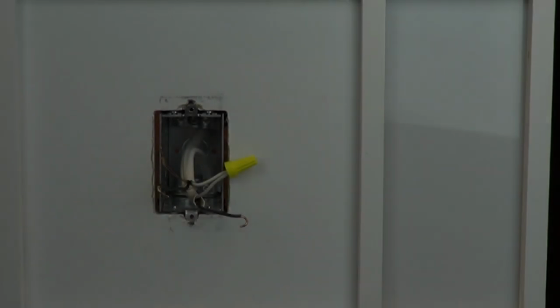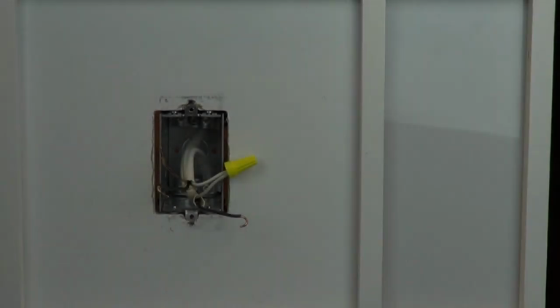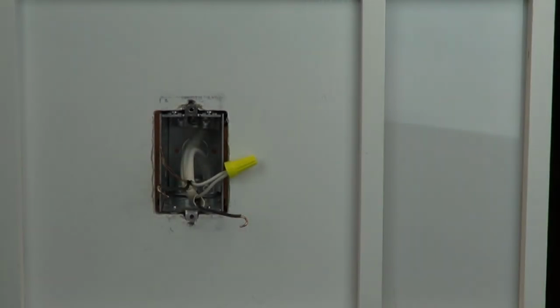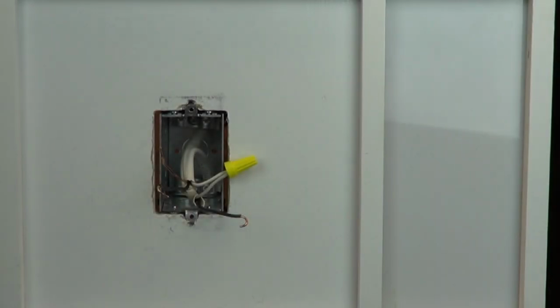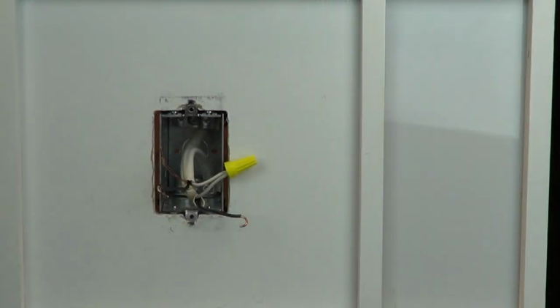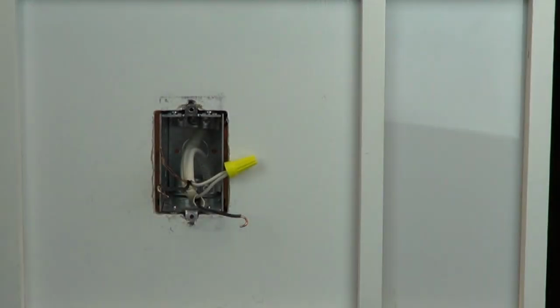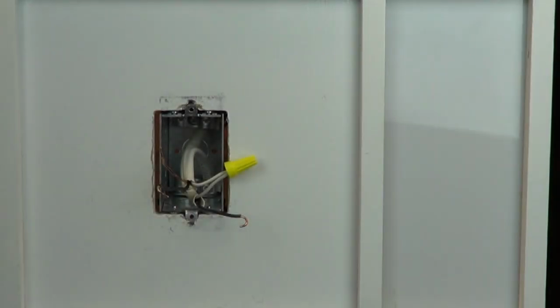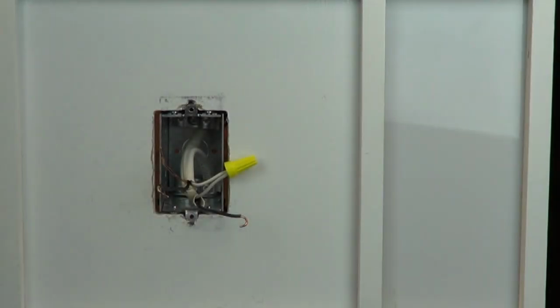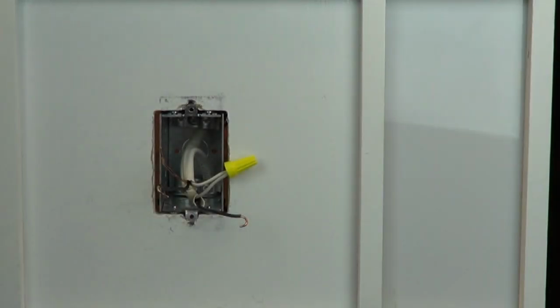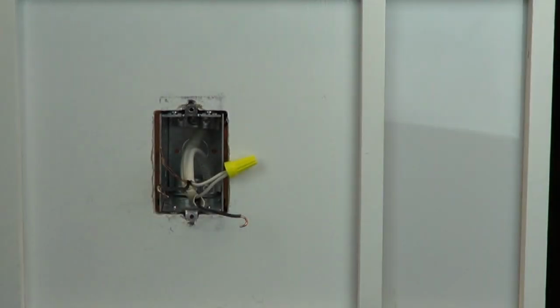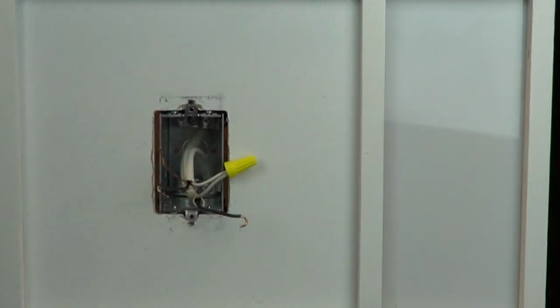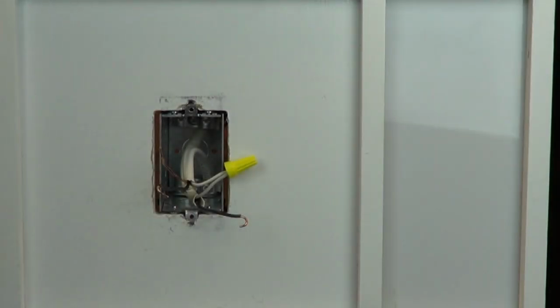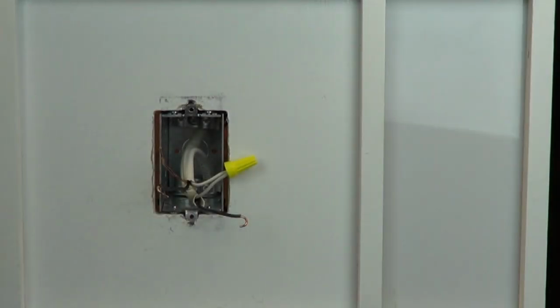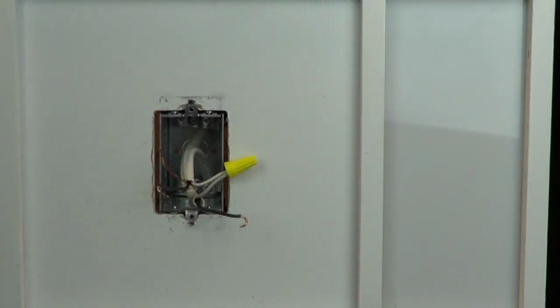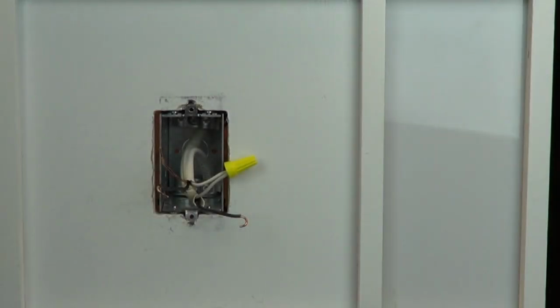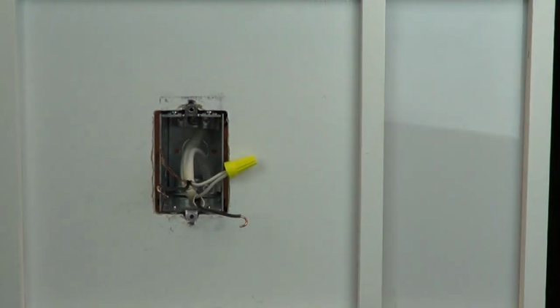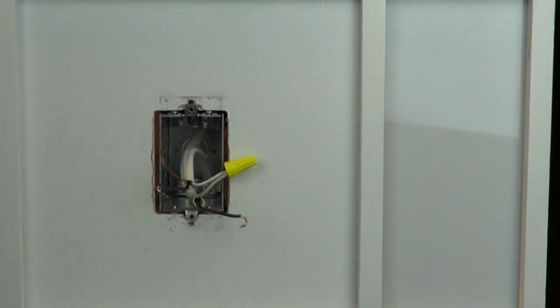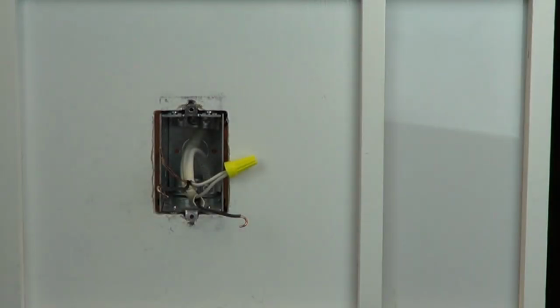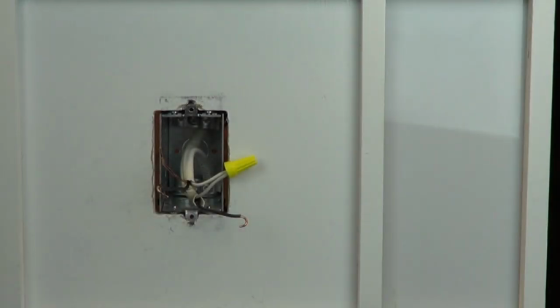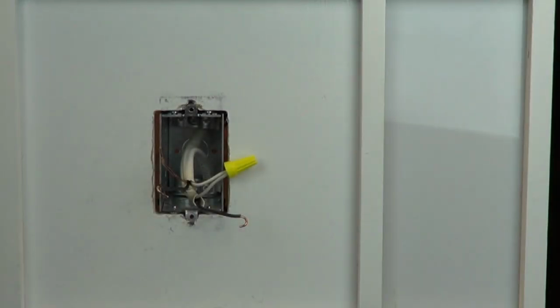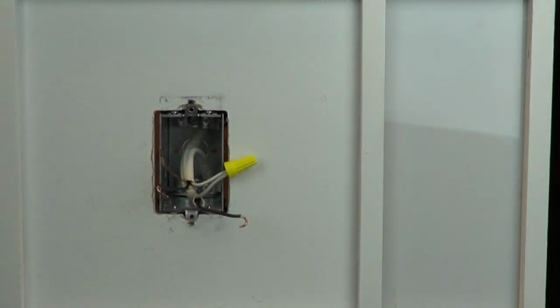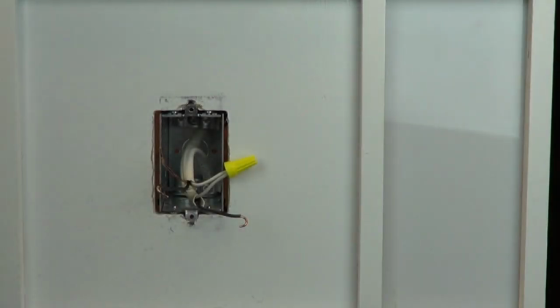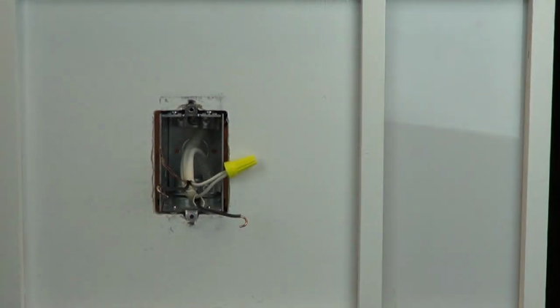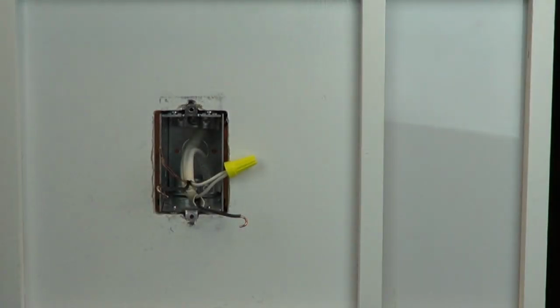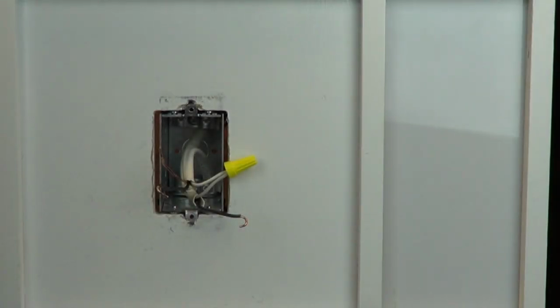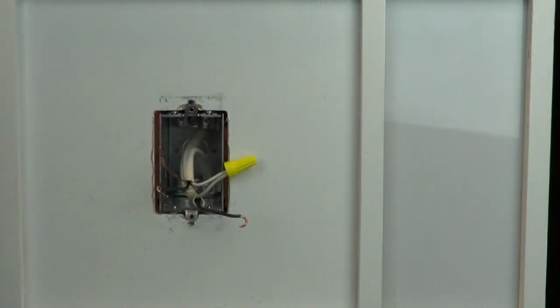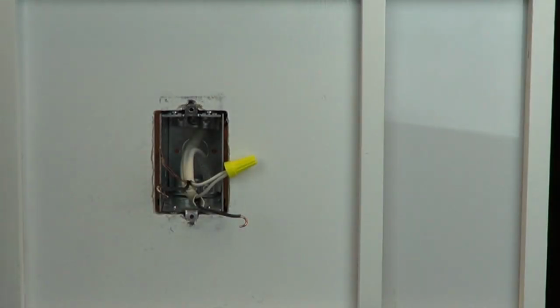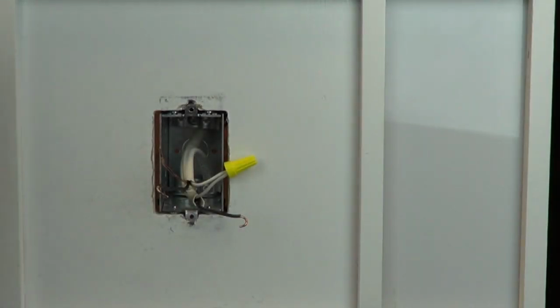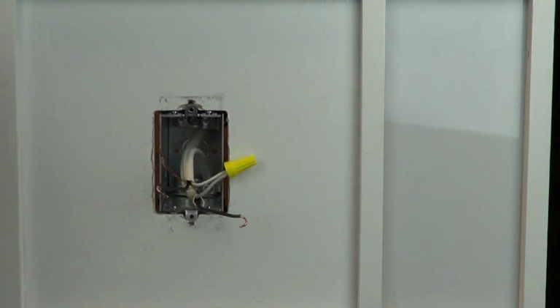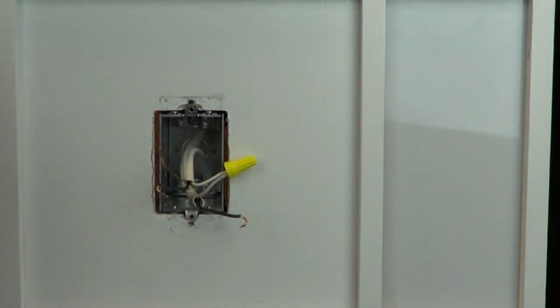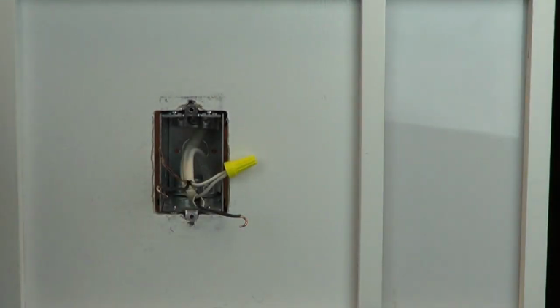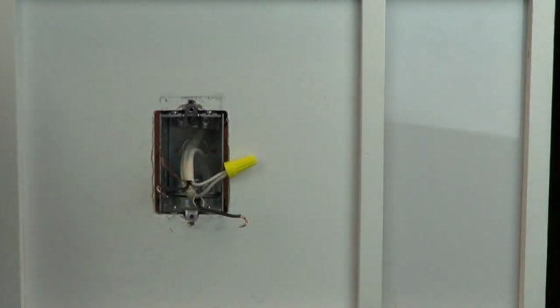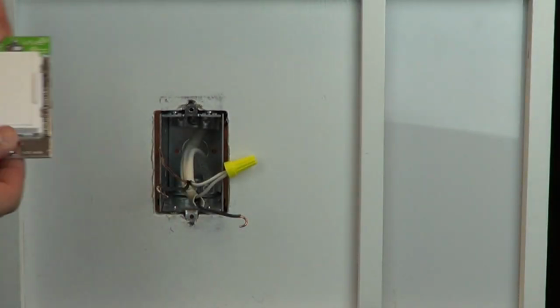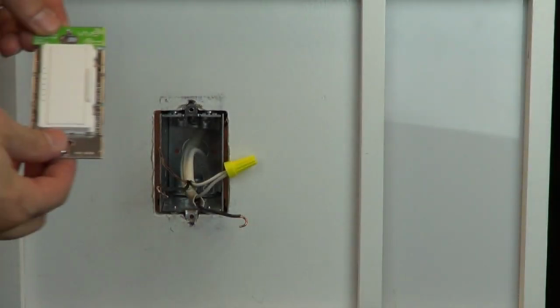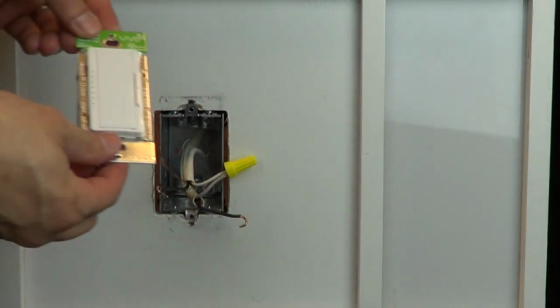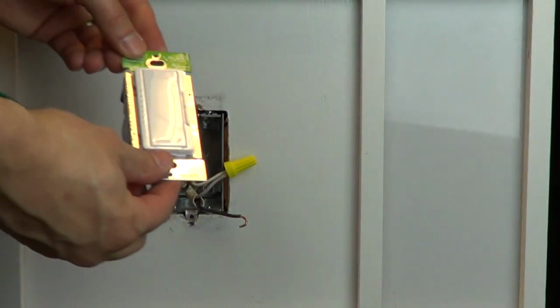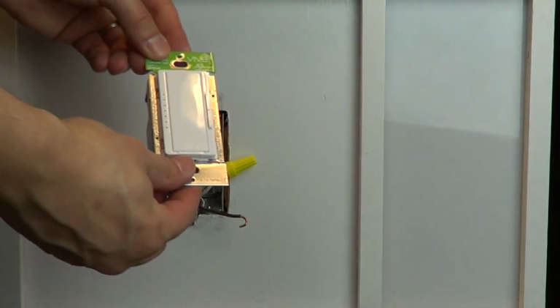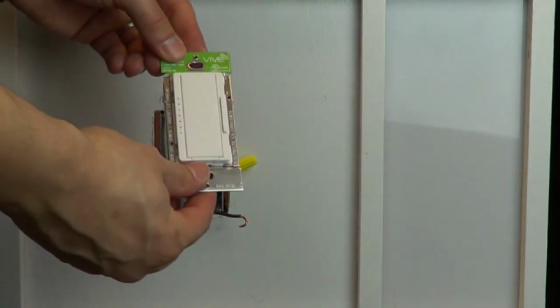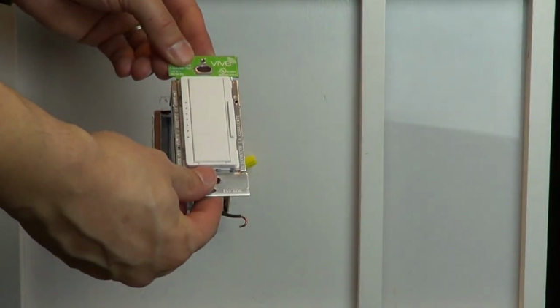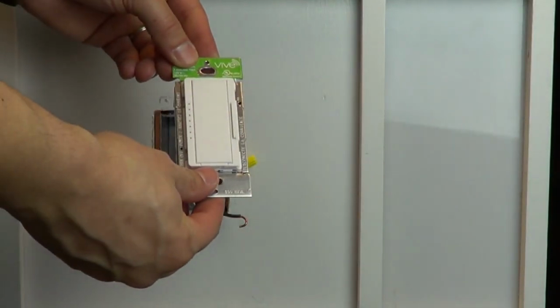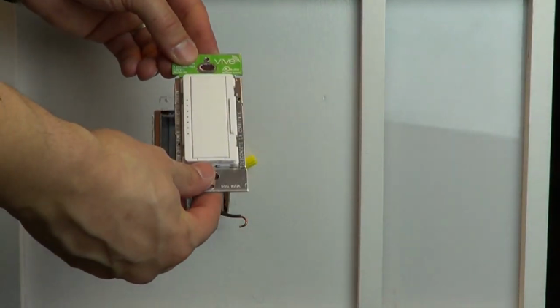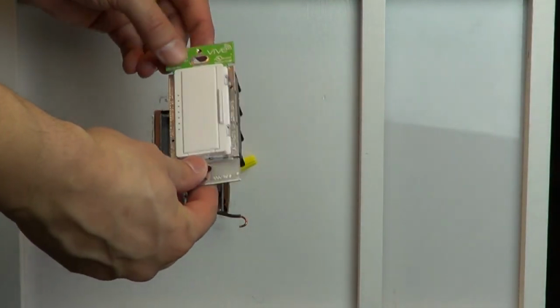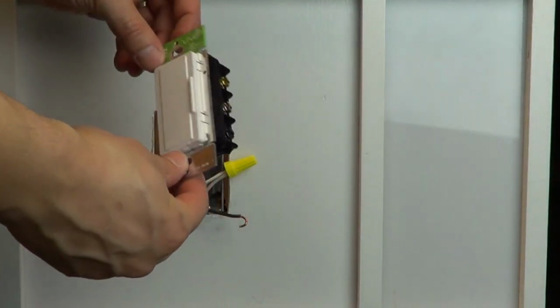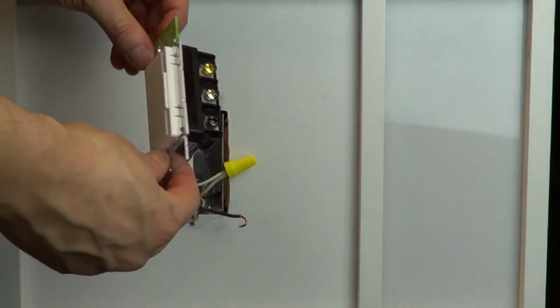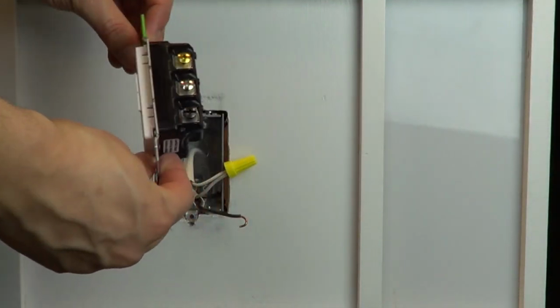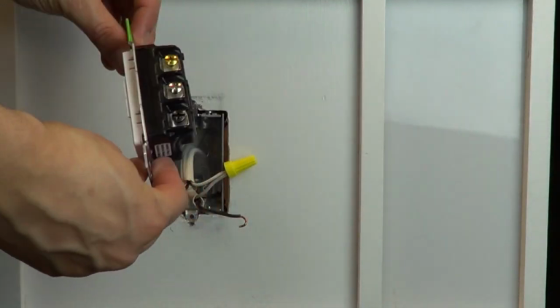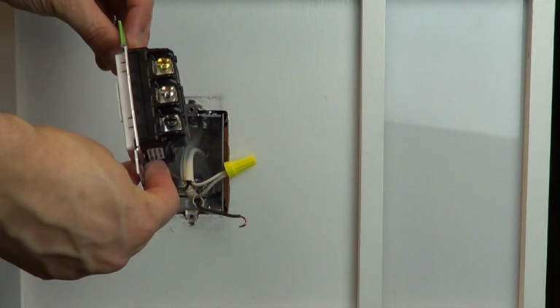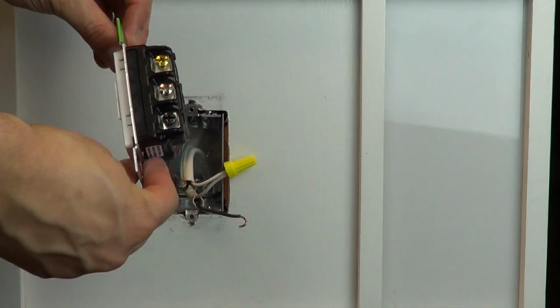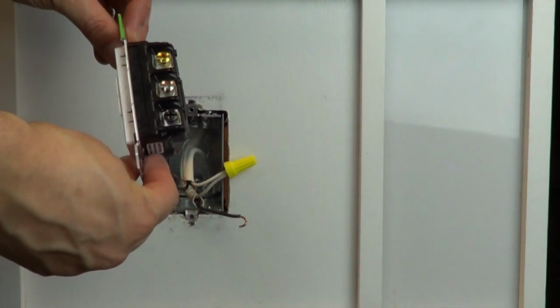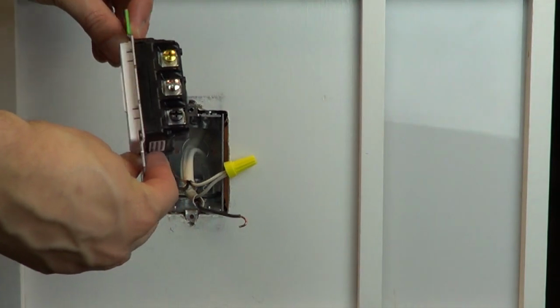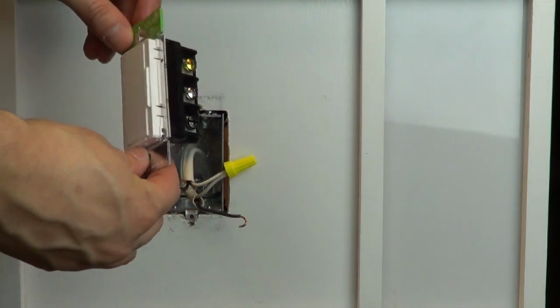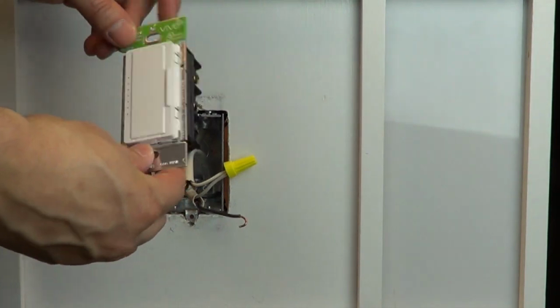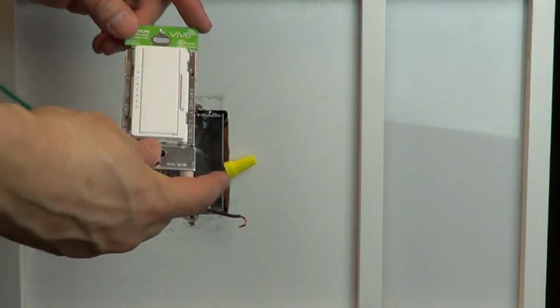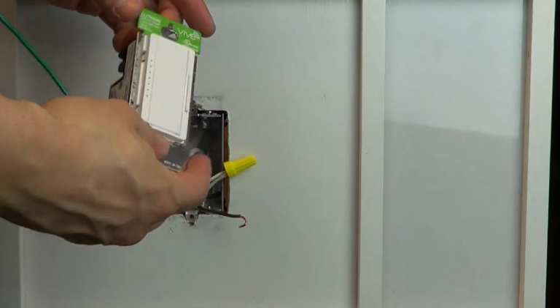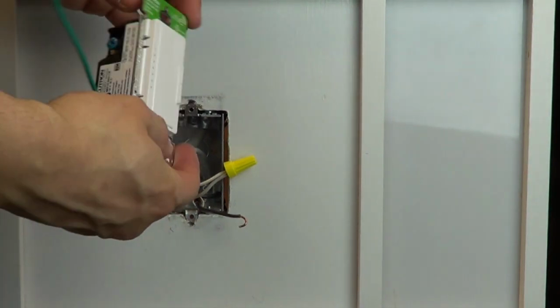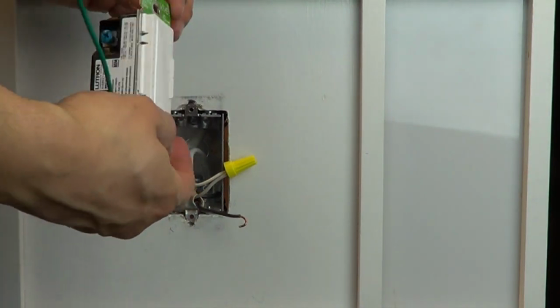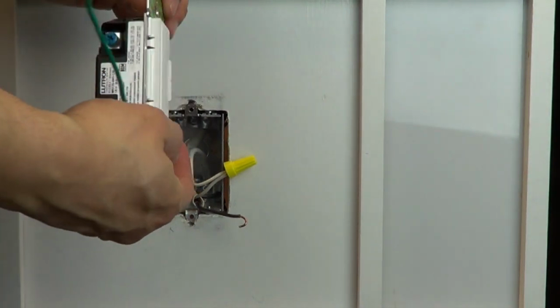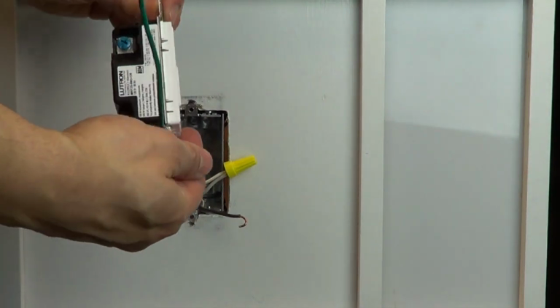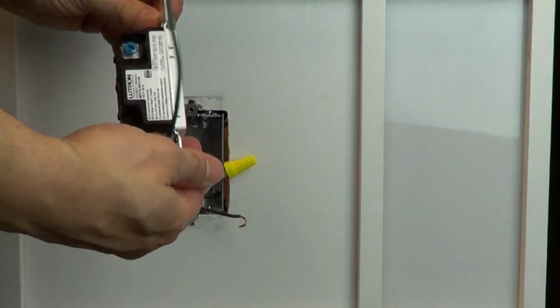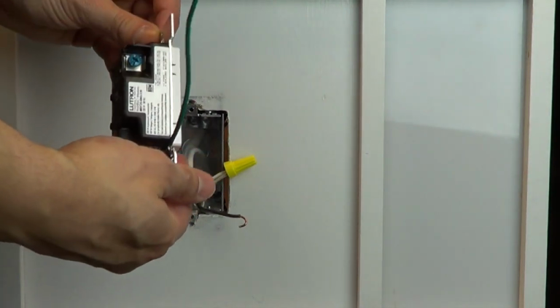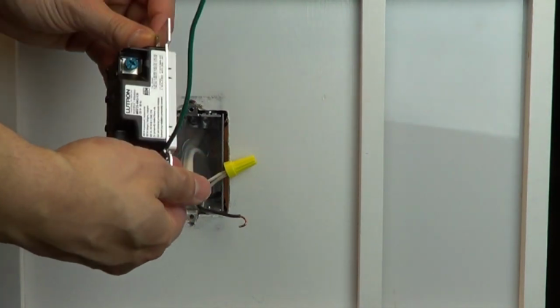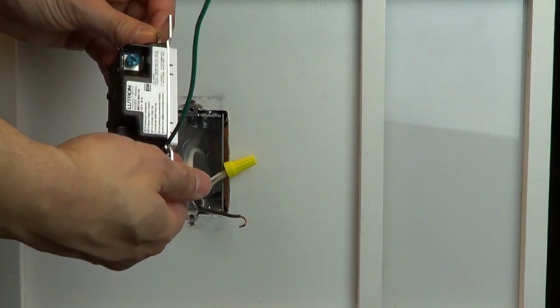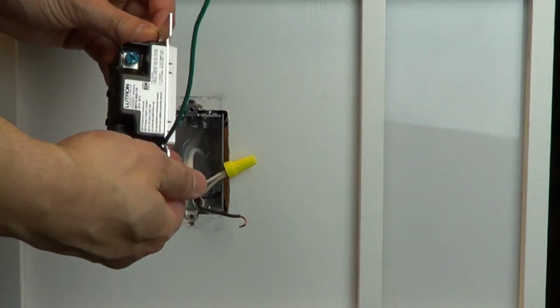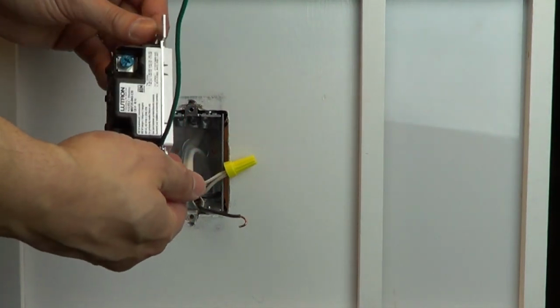In this video, we're using a Vive dimmer. However, these instructions apply to all products that have the same color wires.